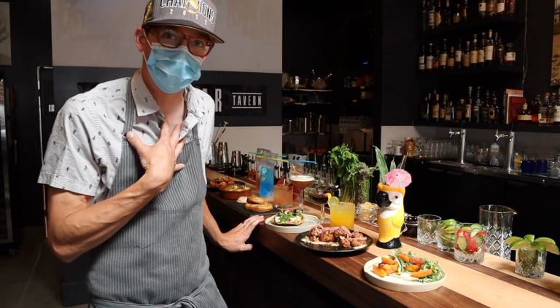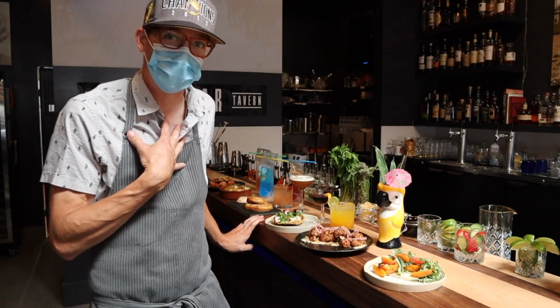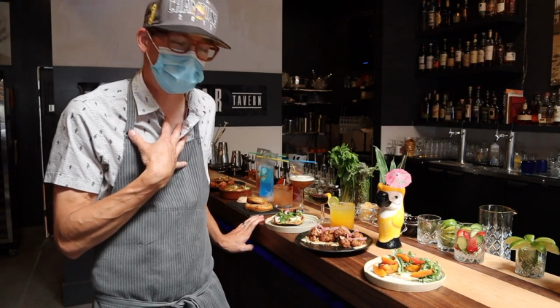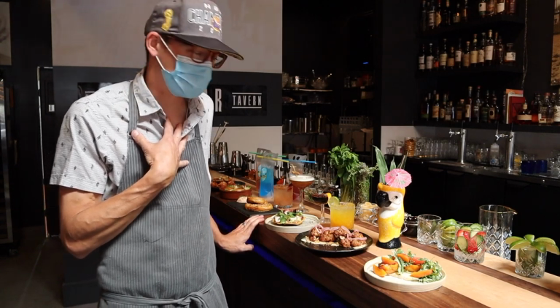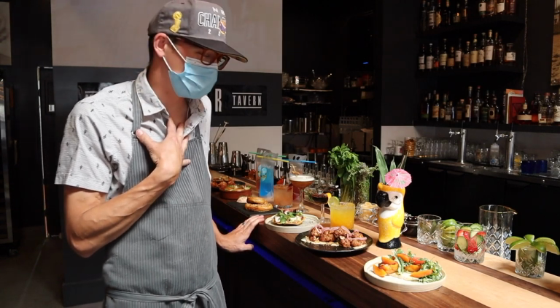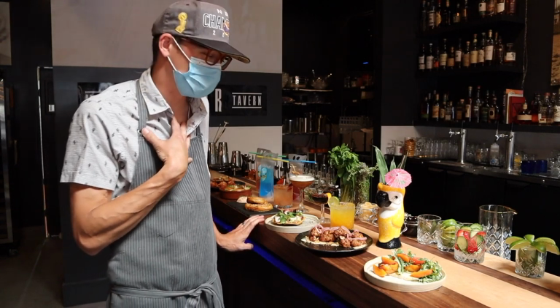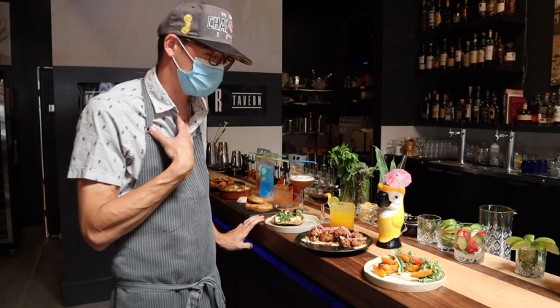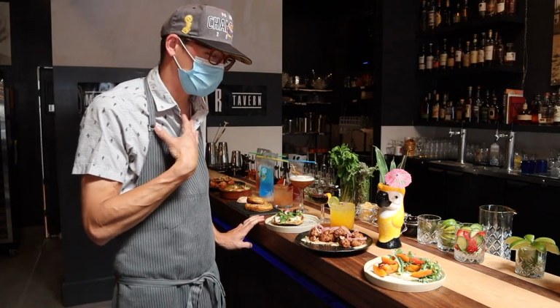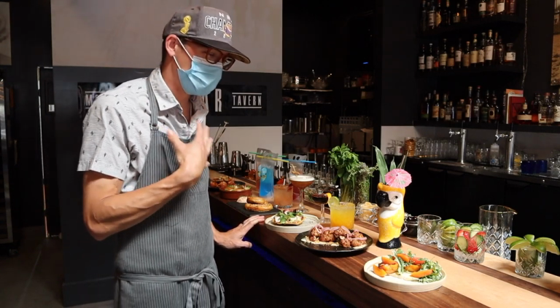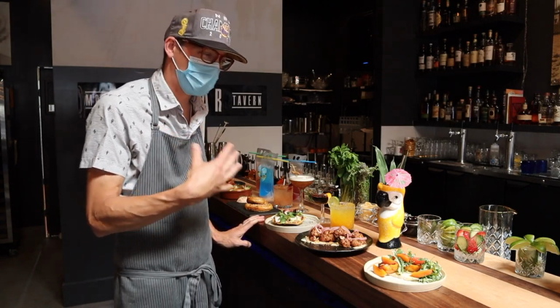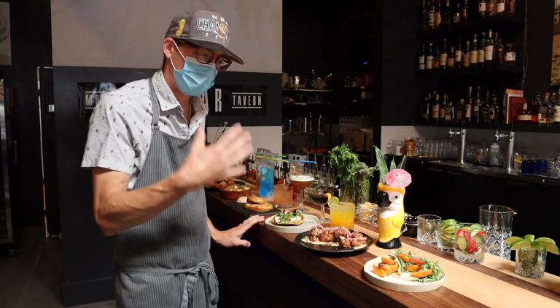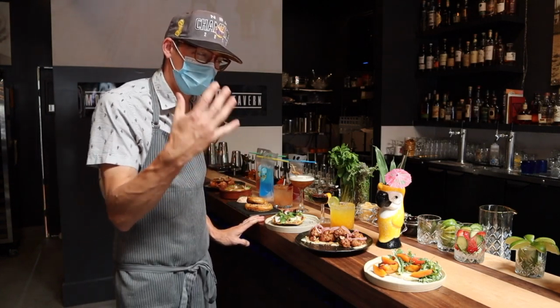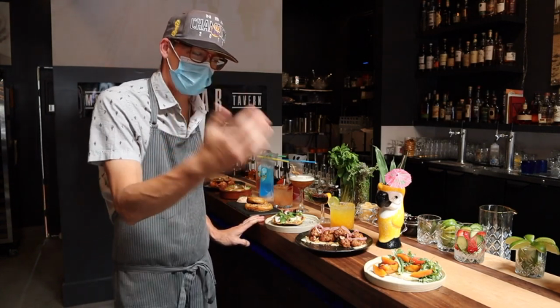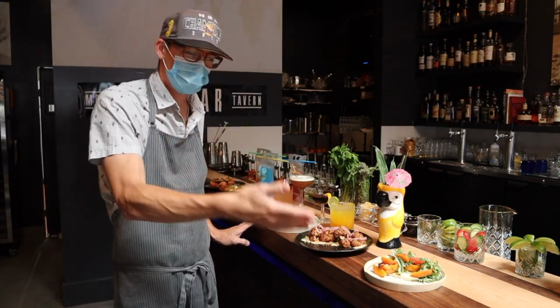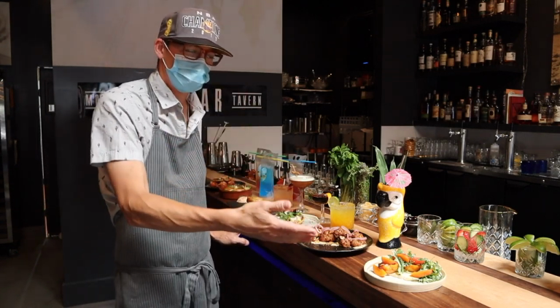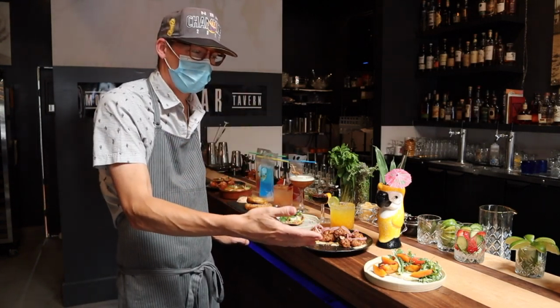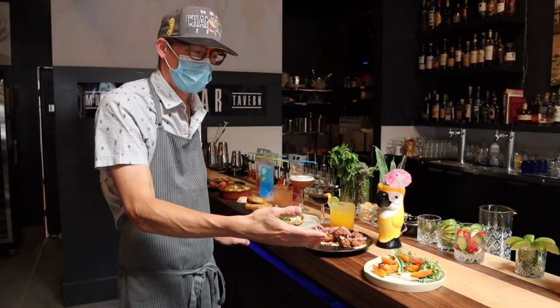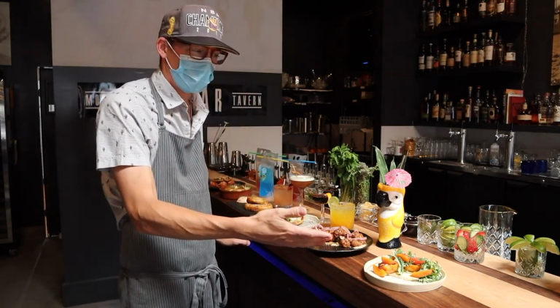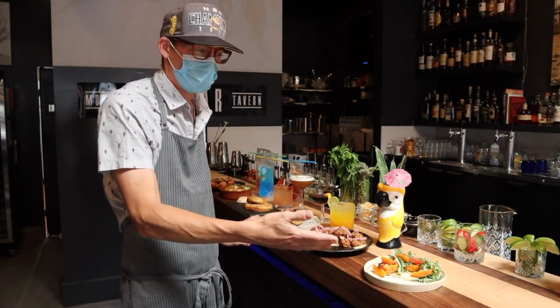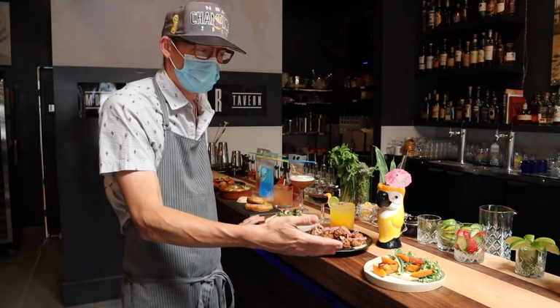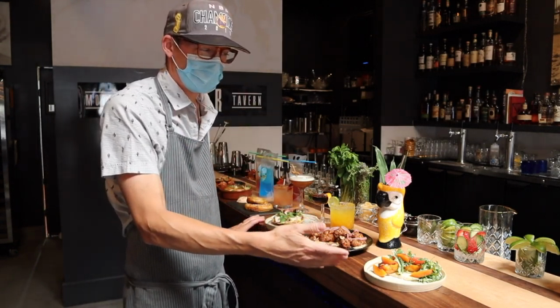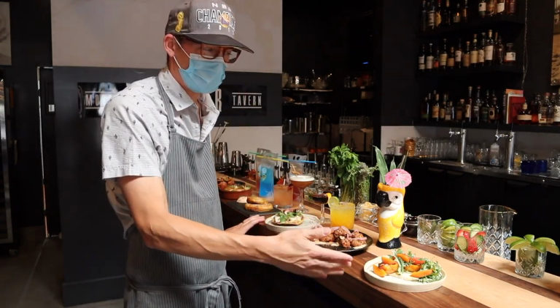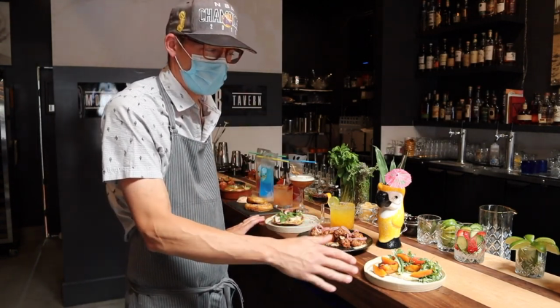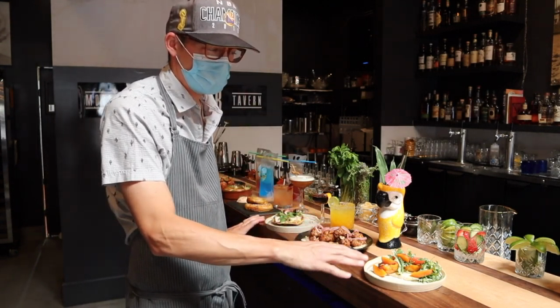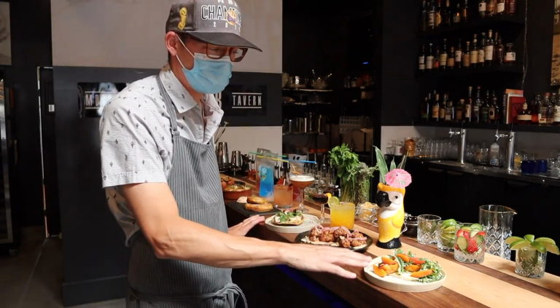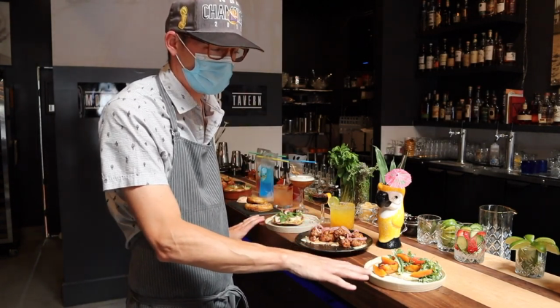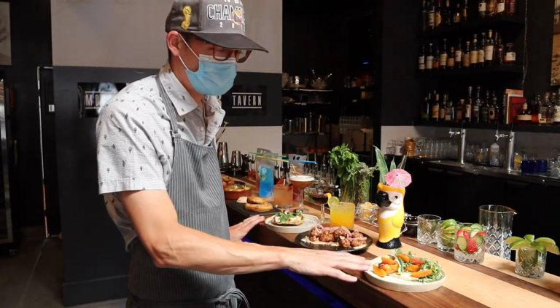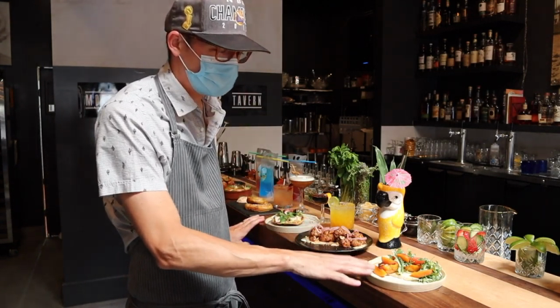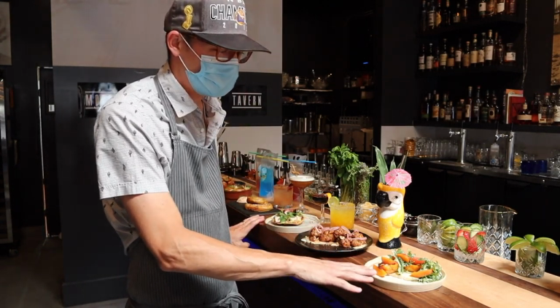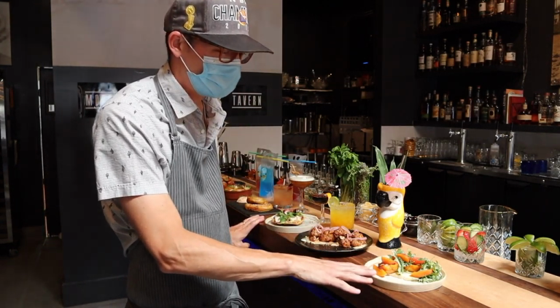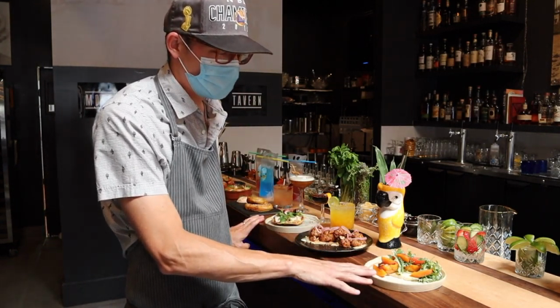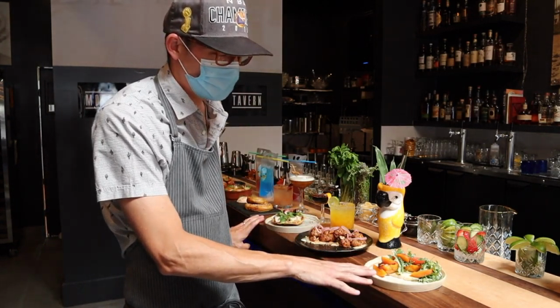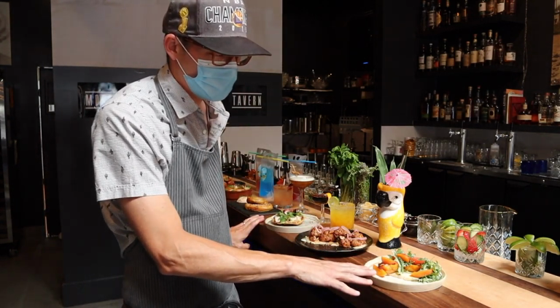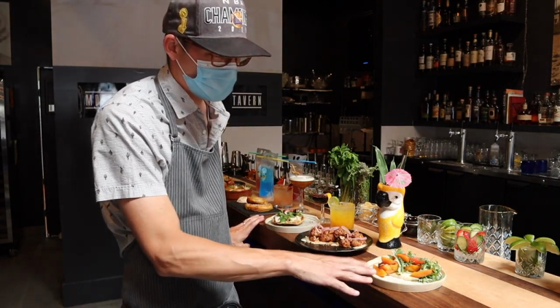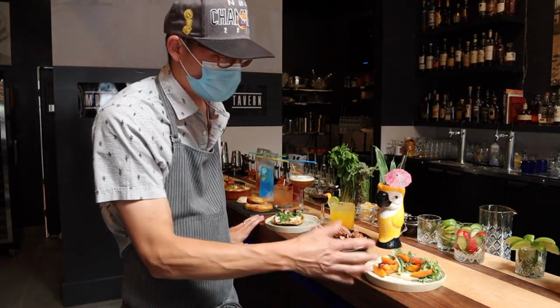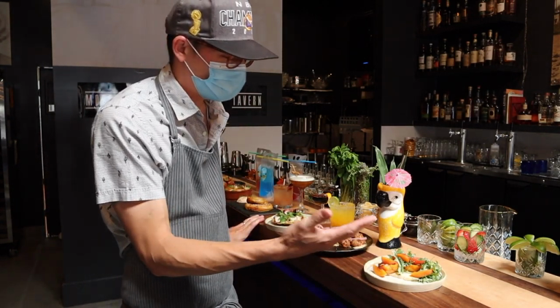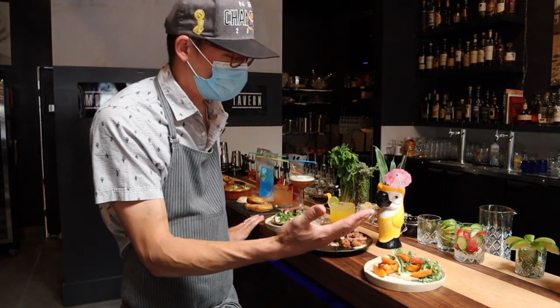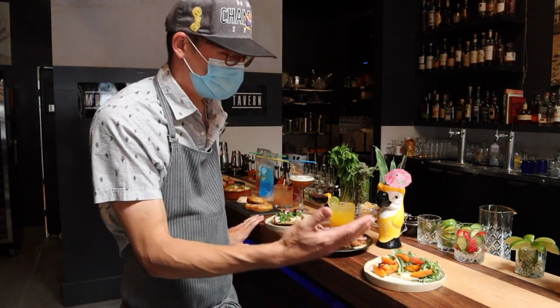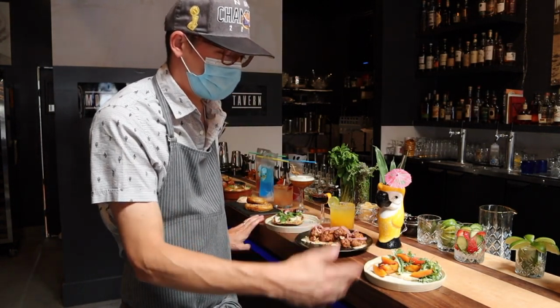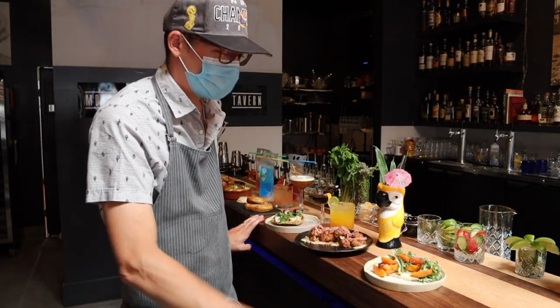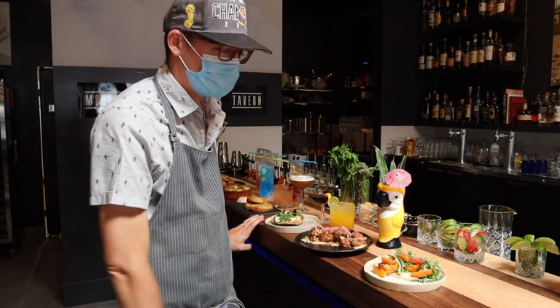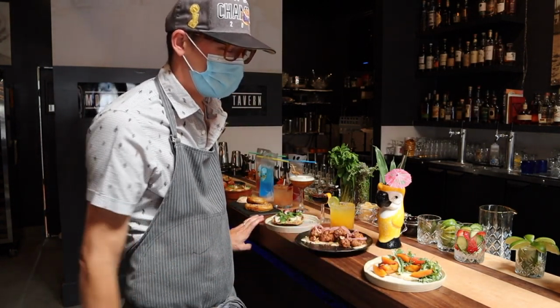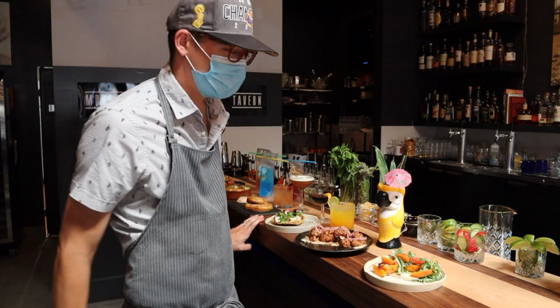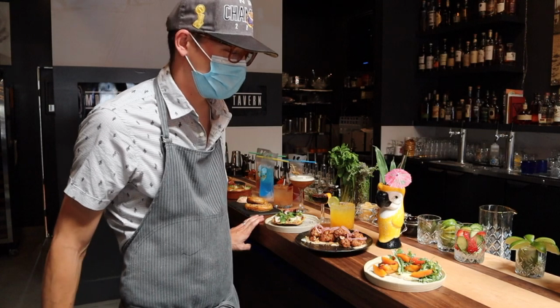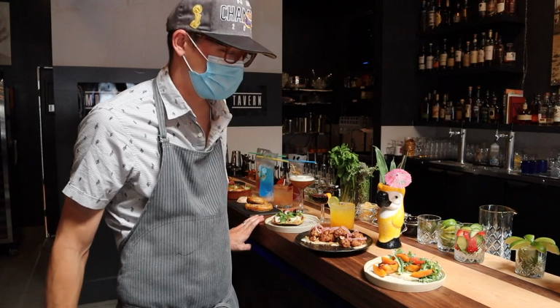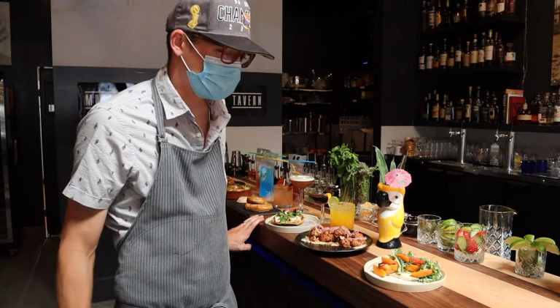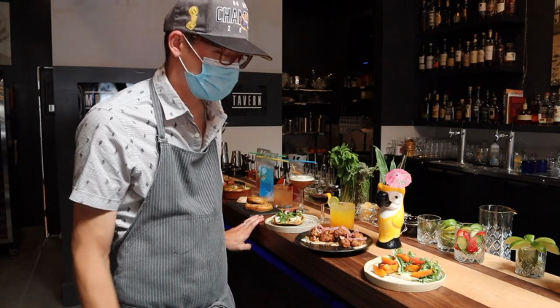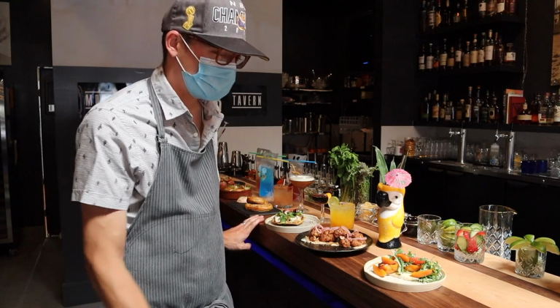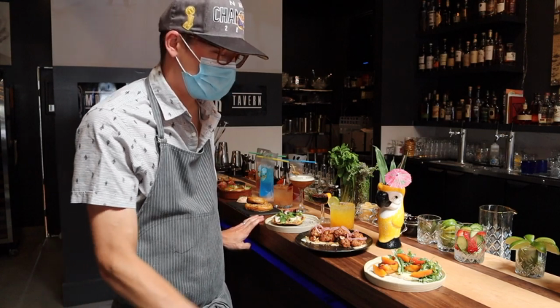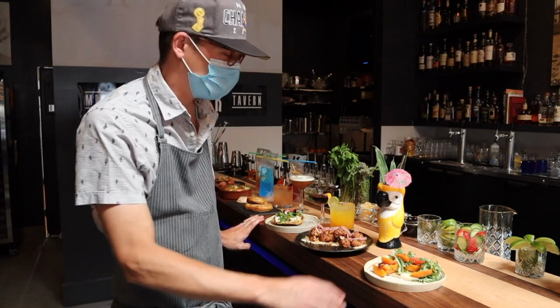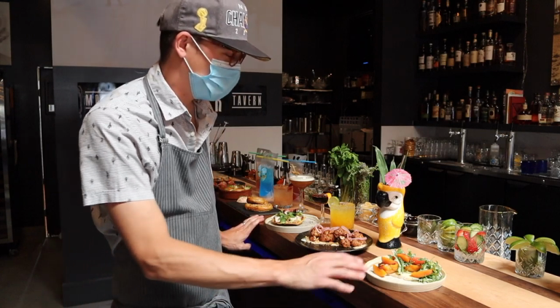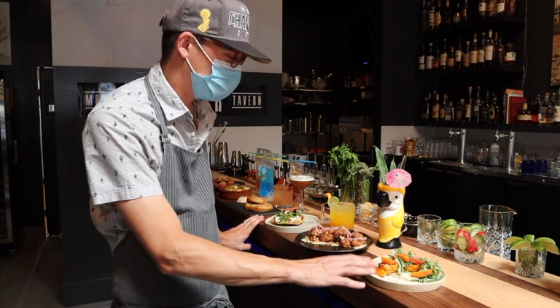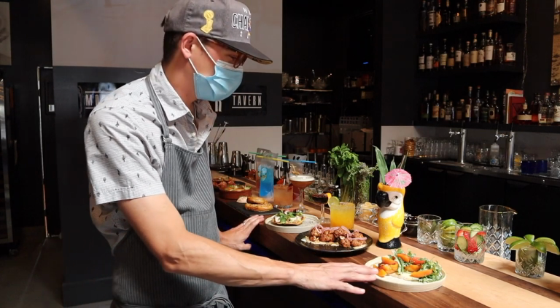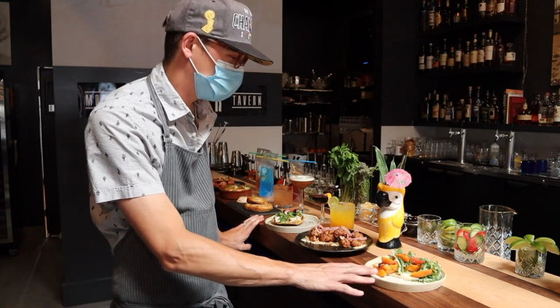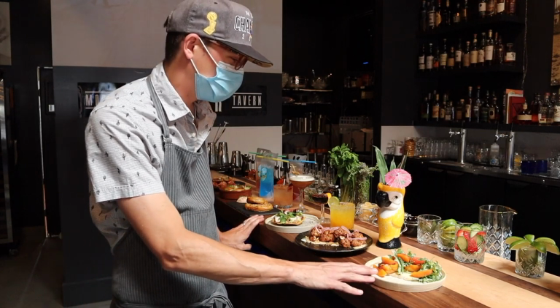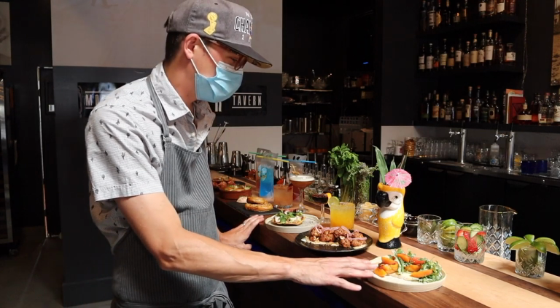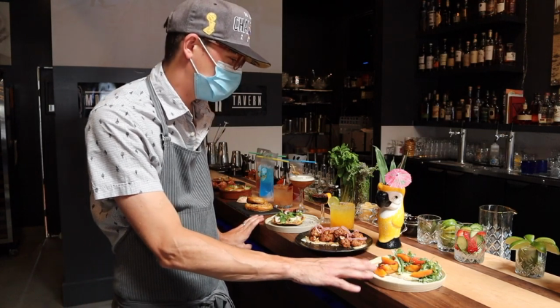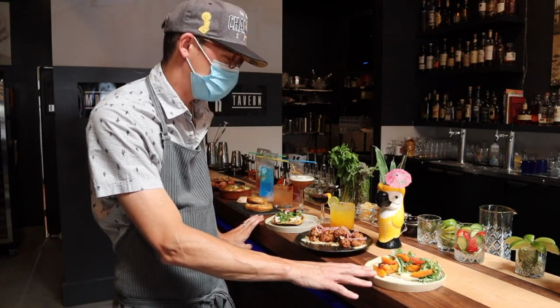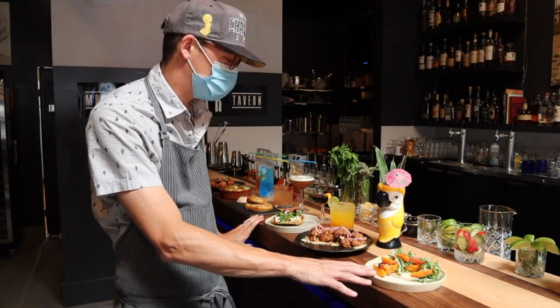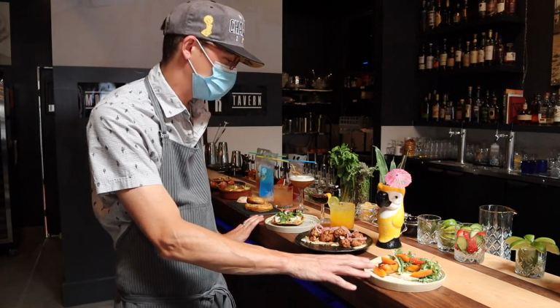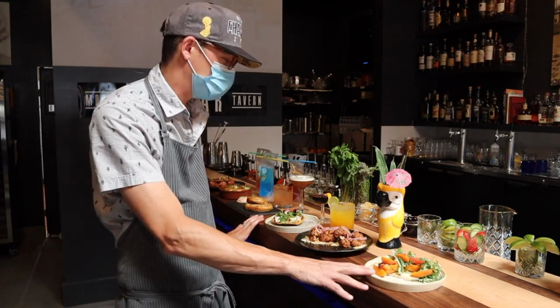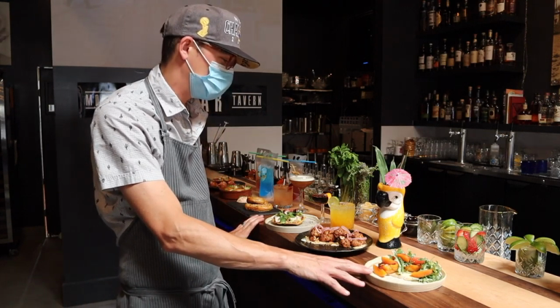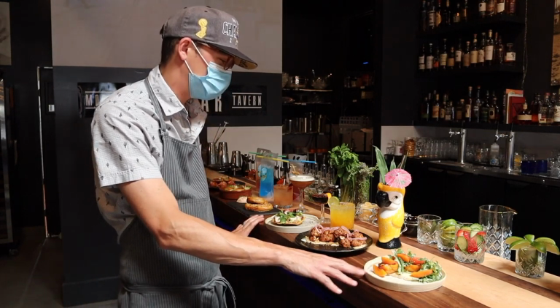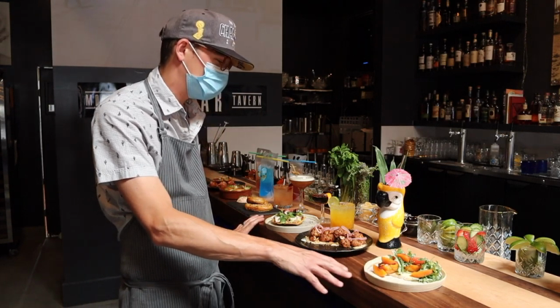Fresh fruit is really important to me, starting off with our Andy's Orchard fruit salad. Super local, really fresh, really delicious.